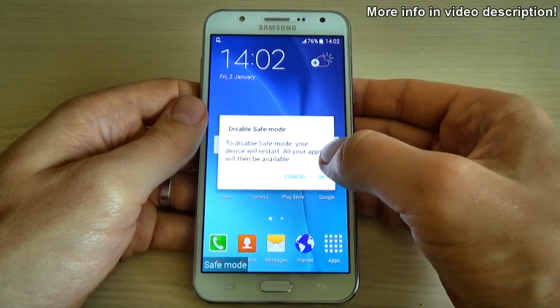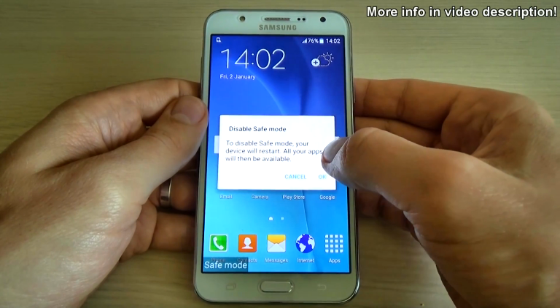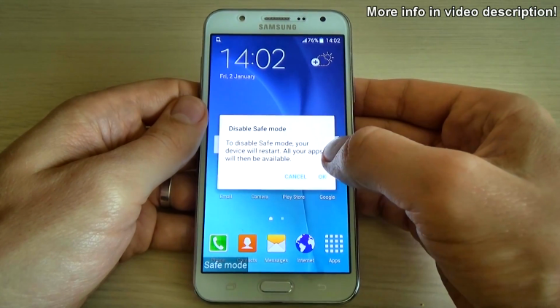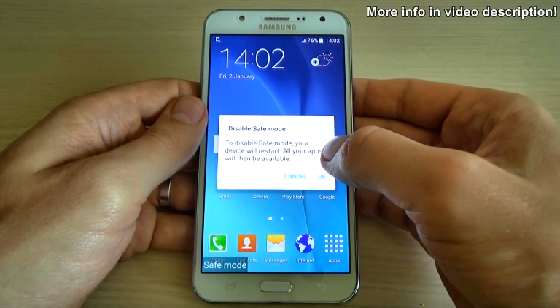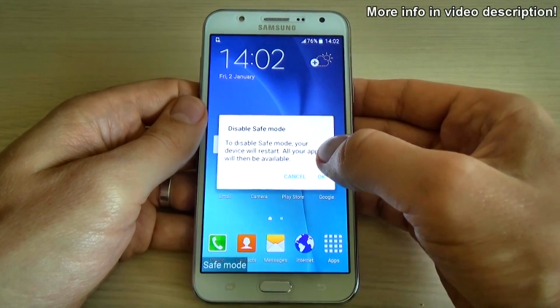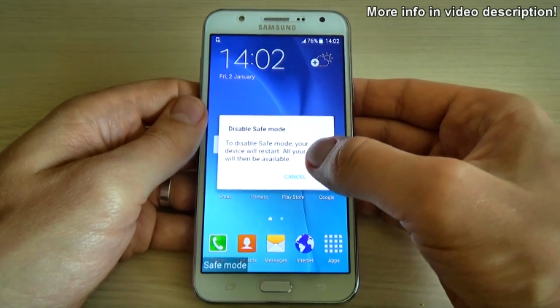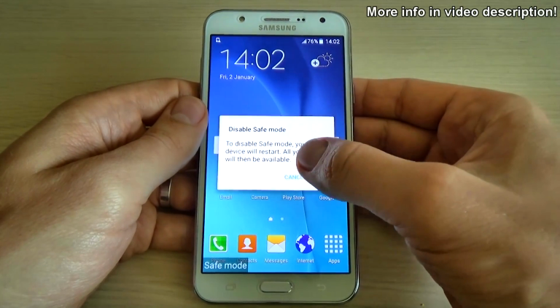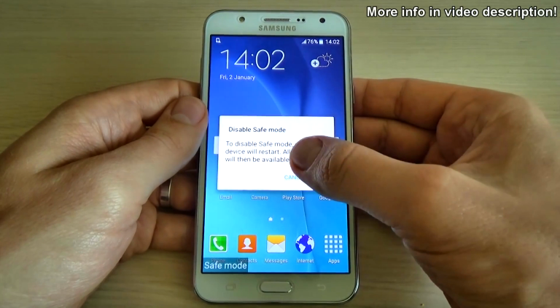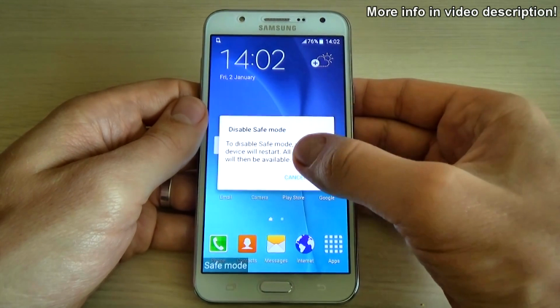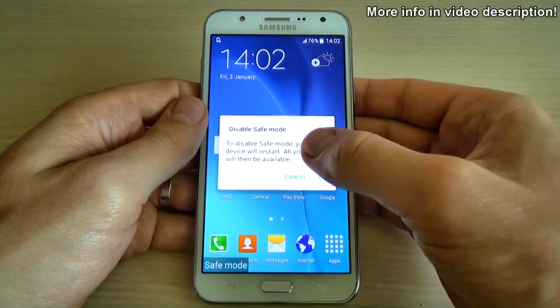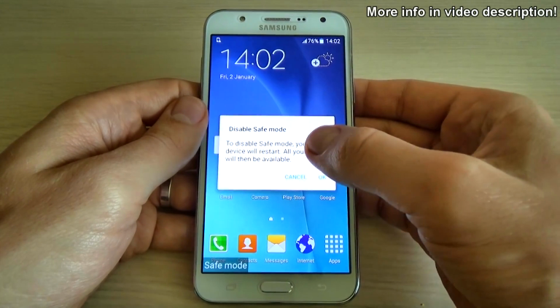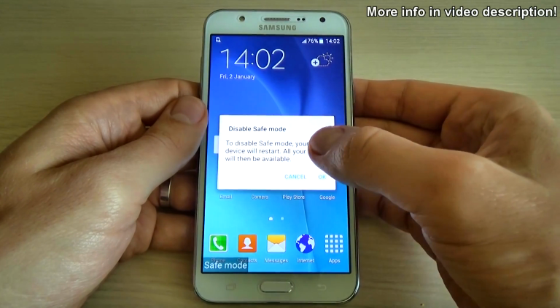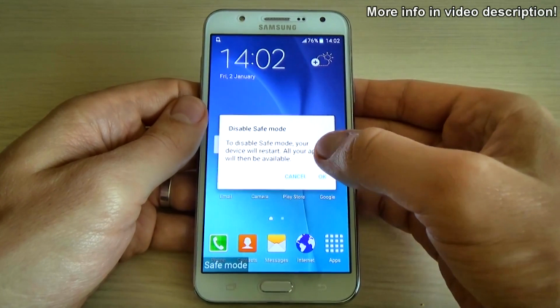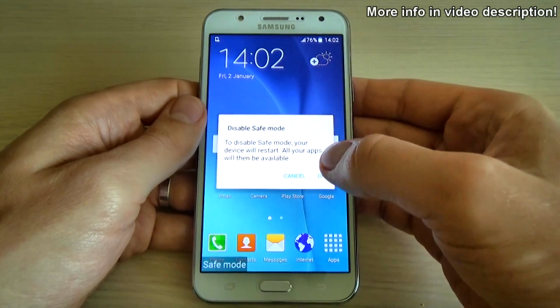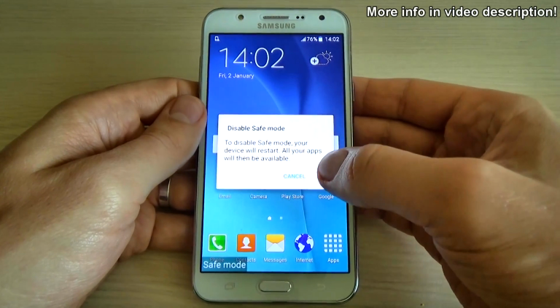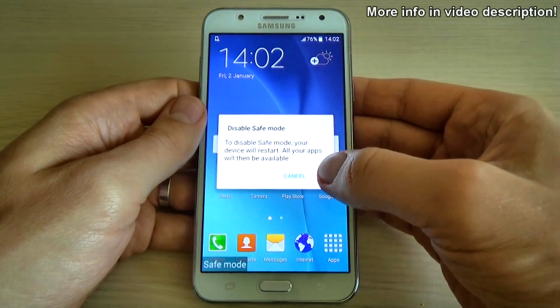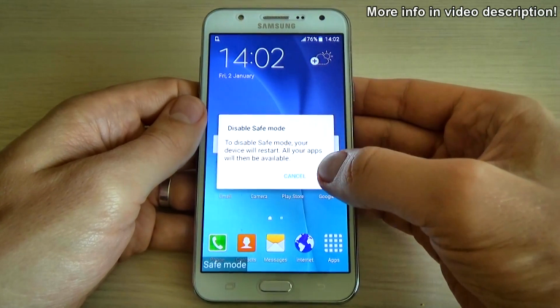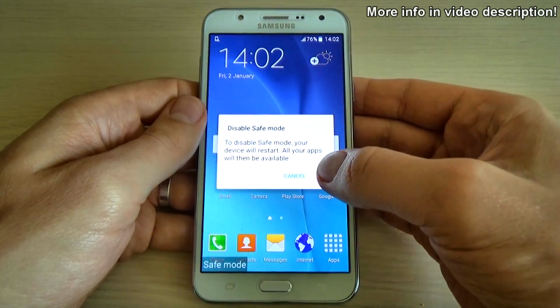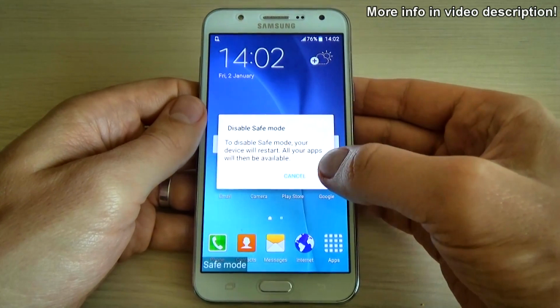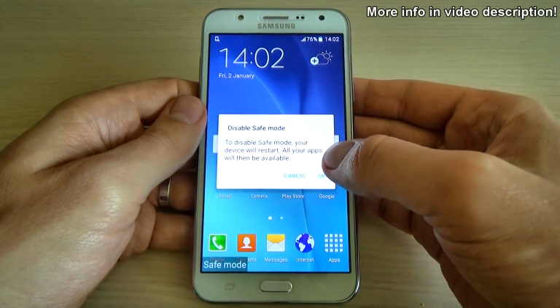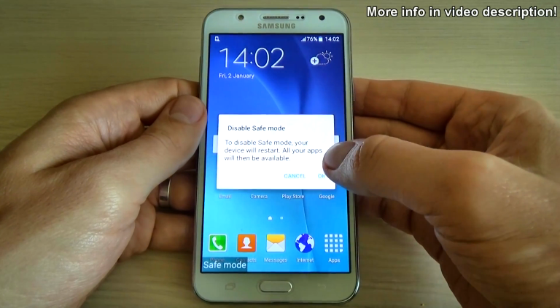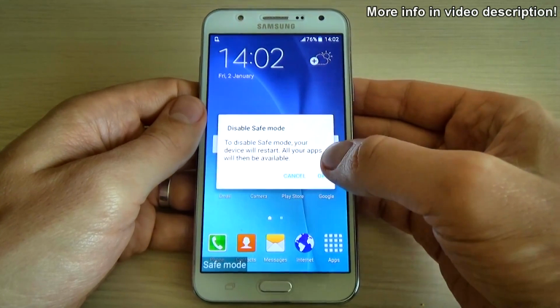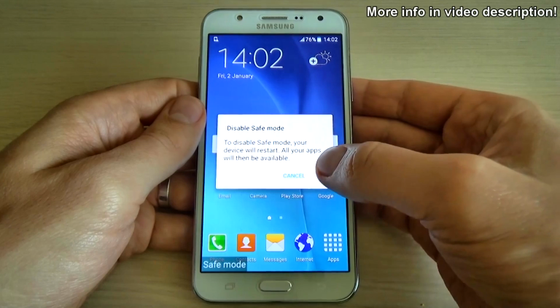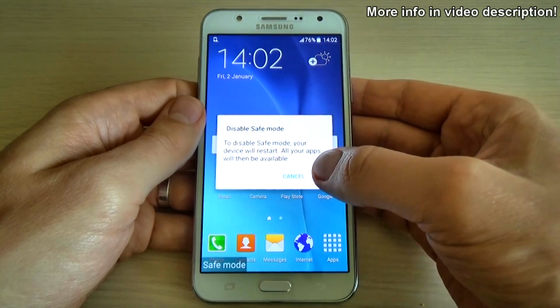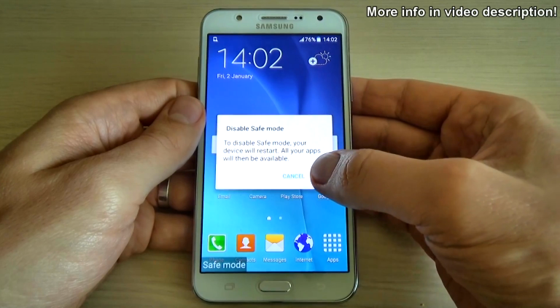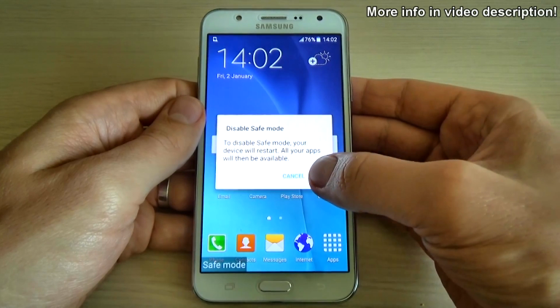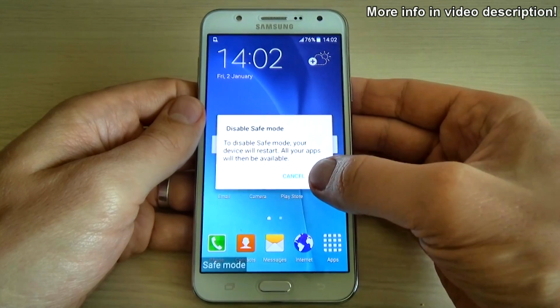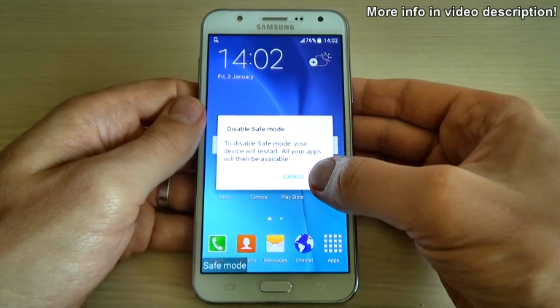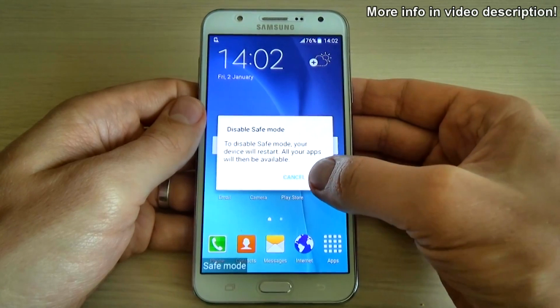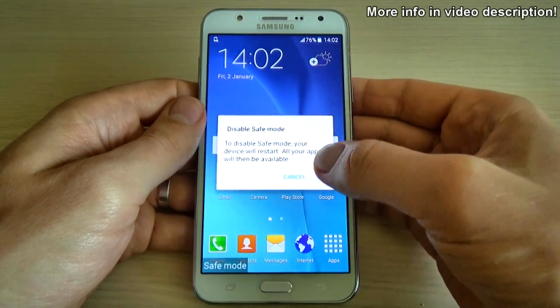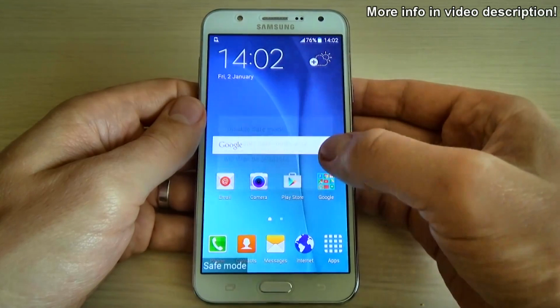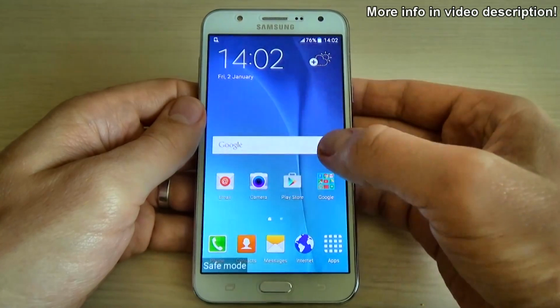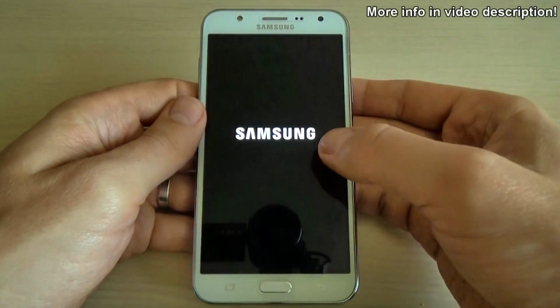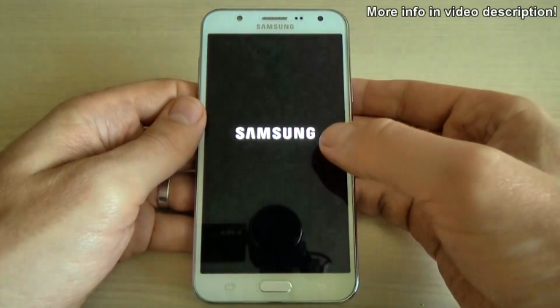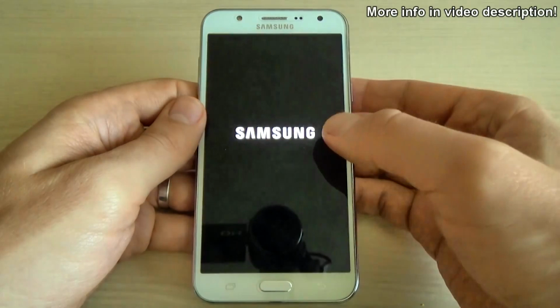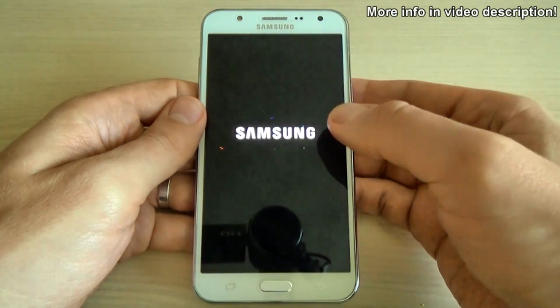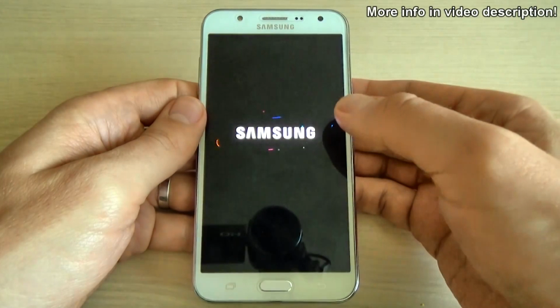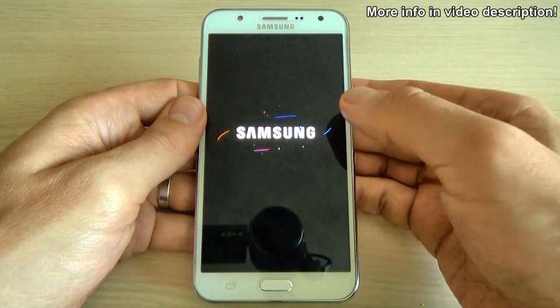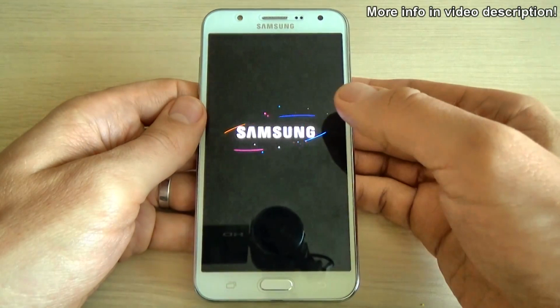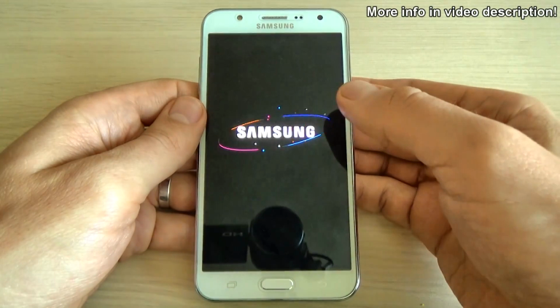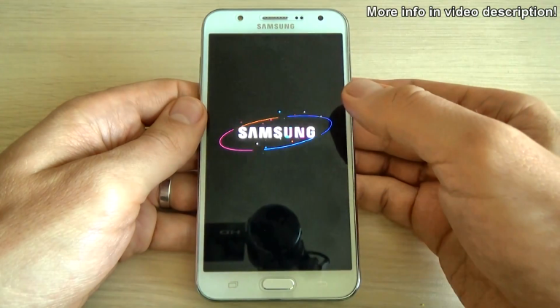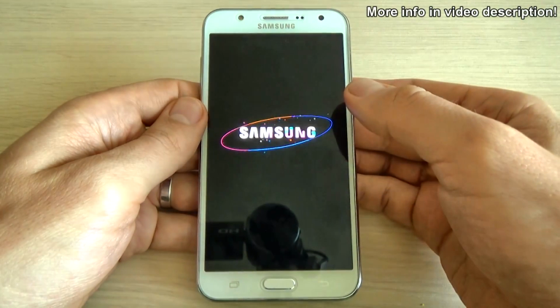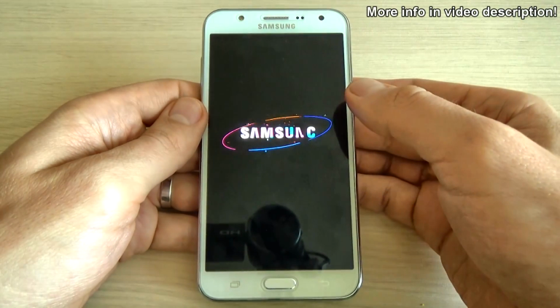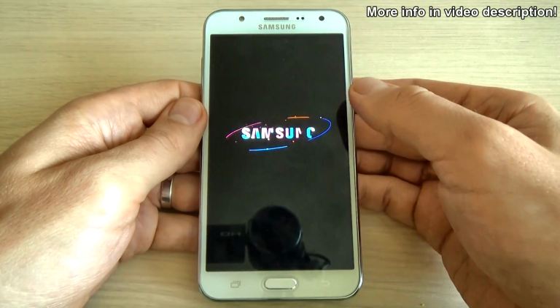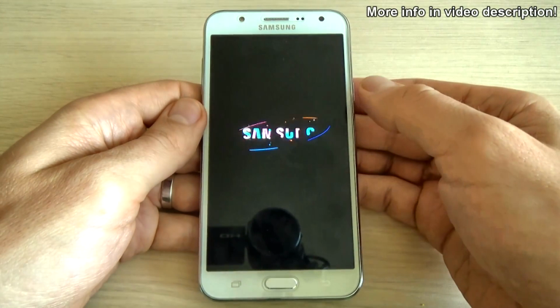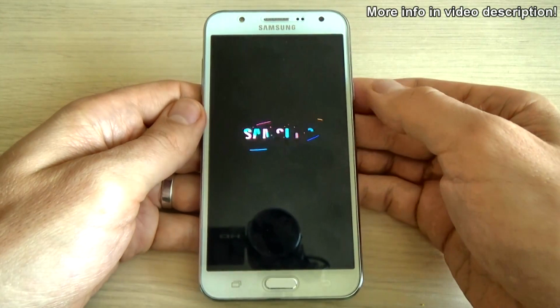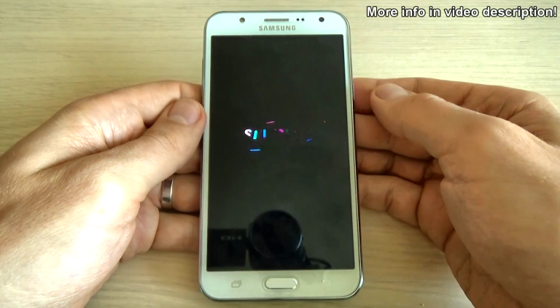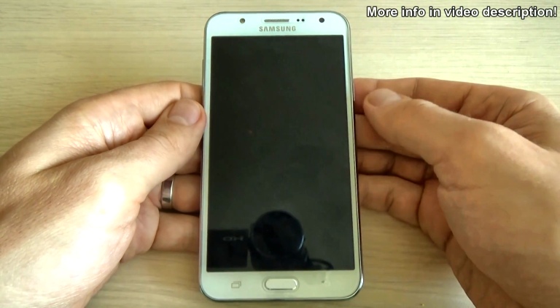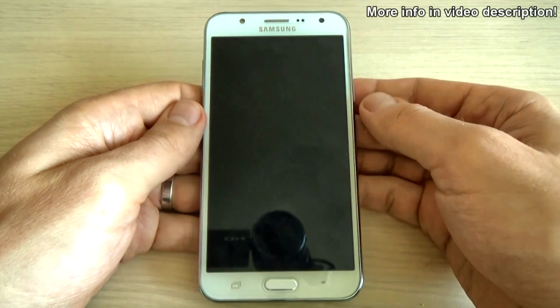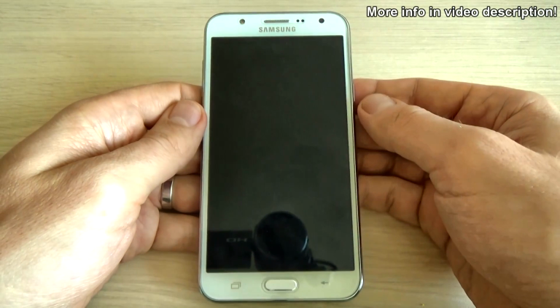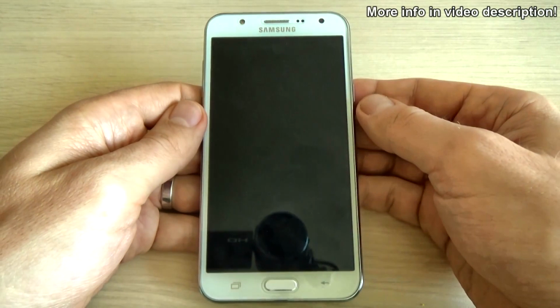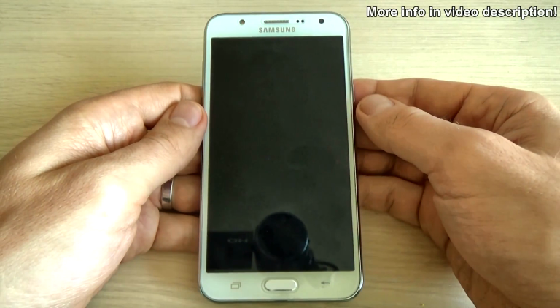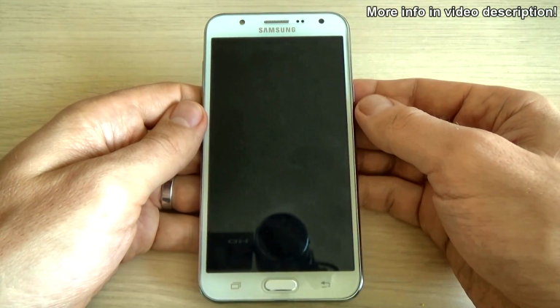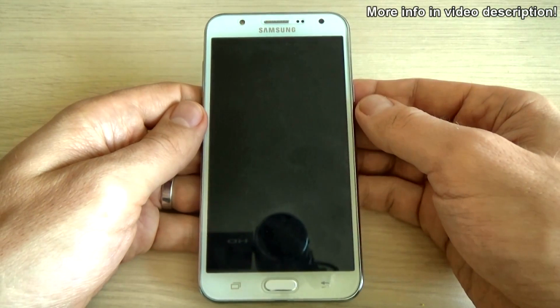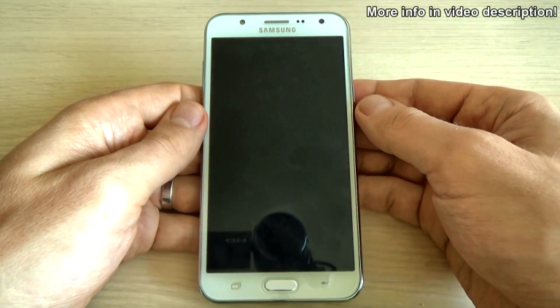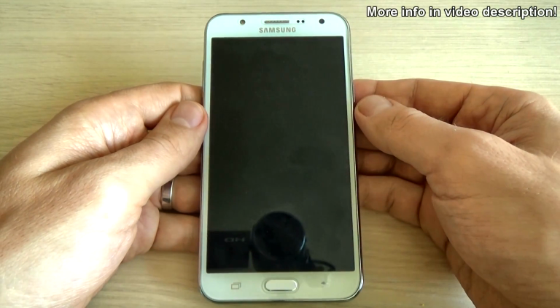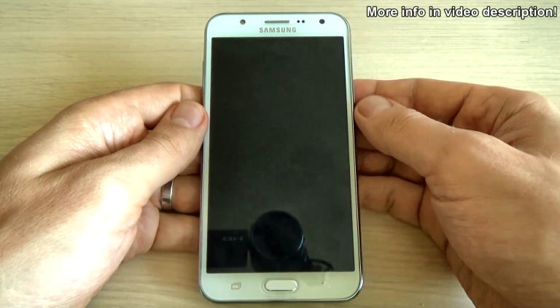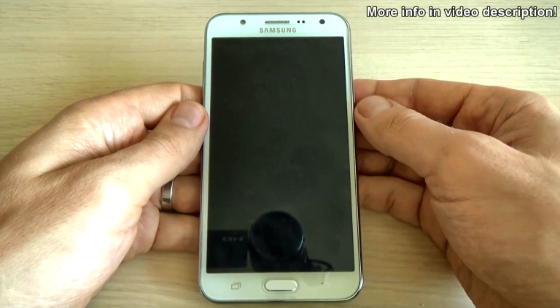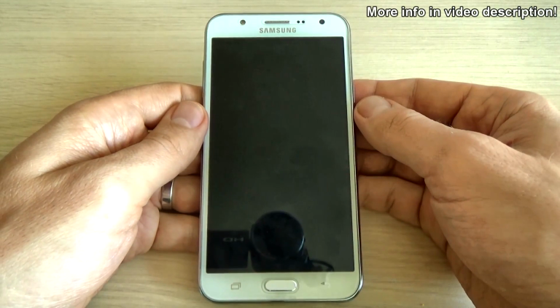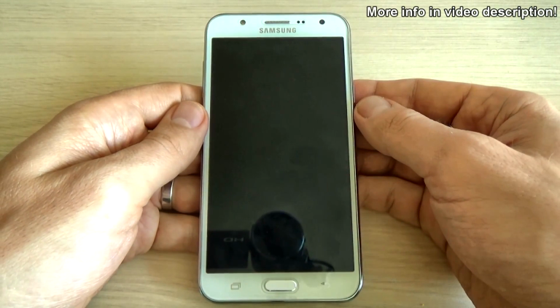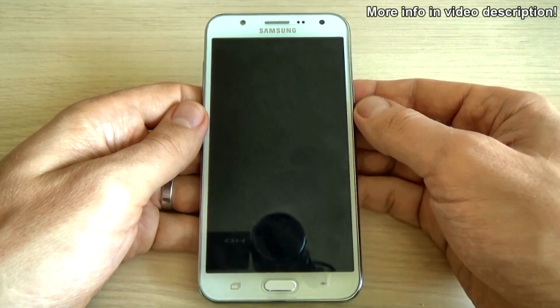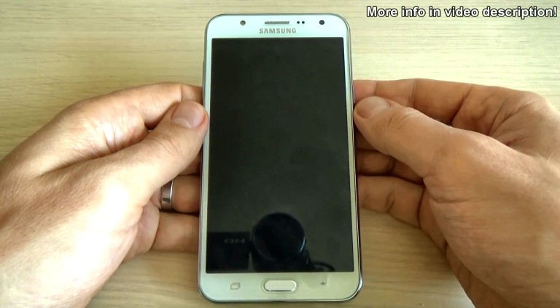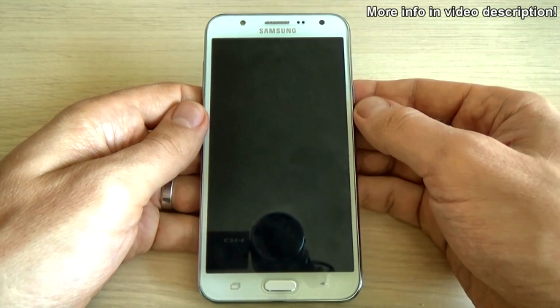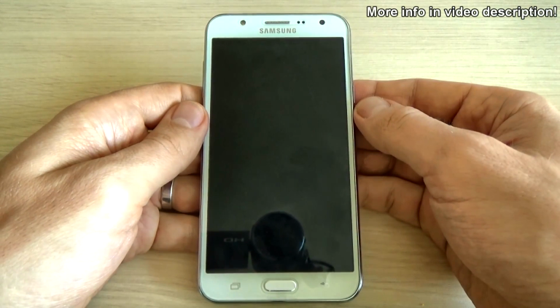All your apps will then be available. Just click OK and wait until the phone restarts.